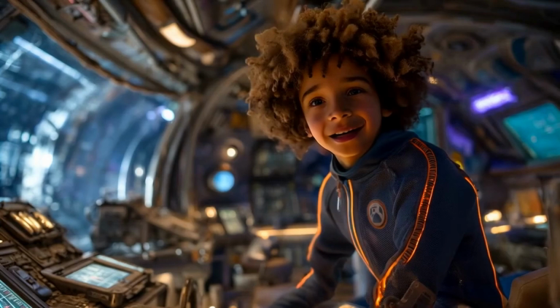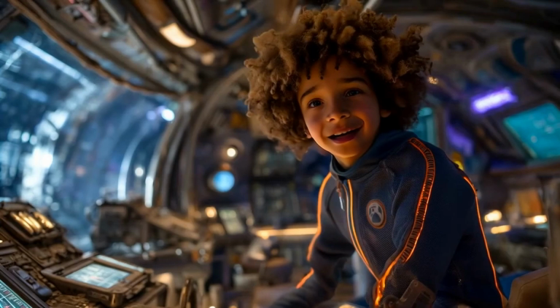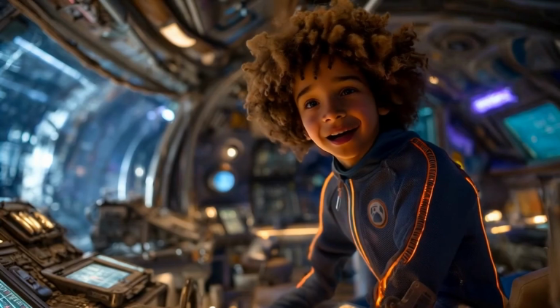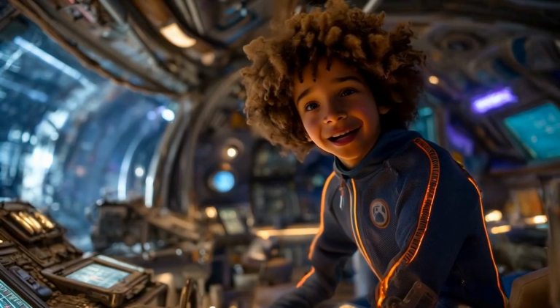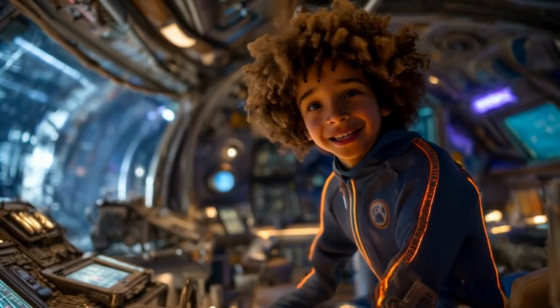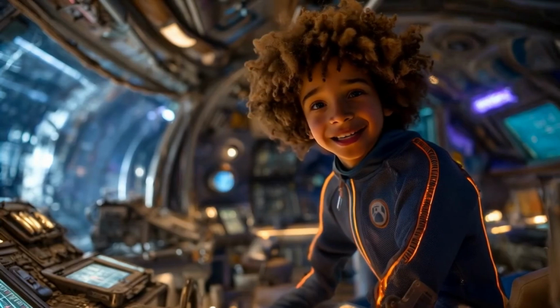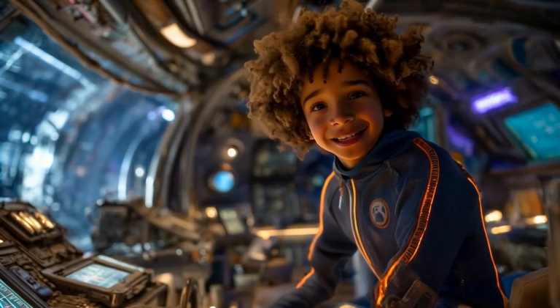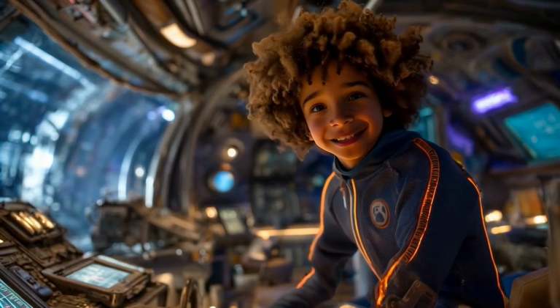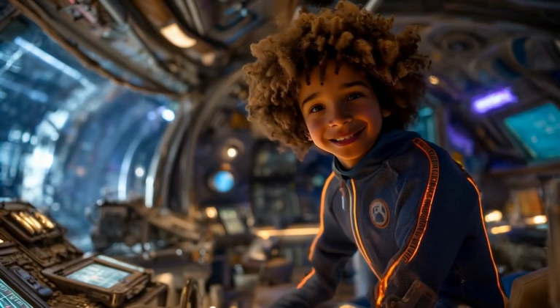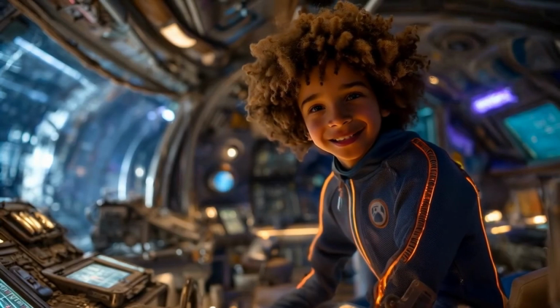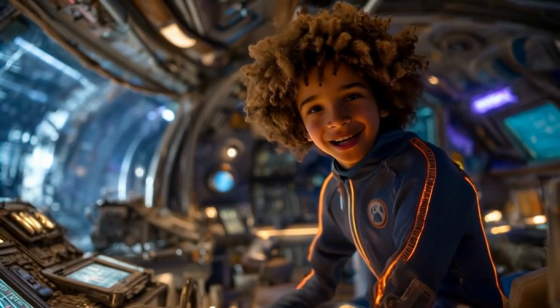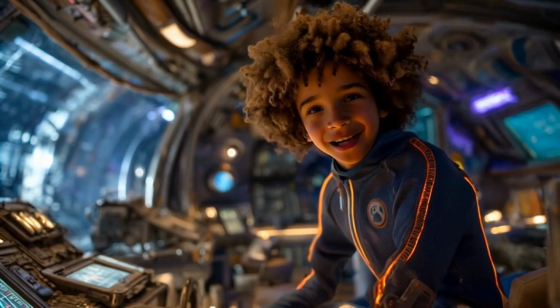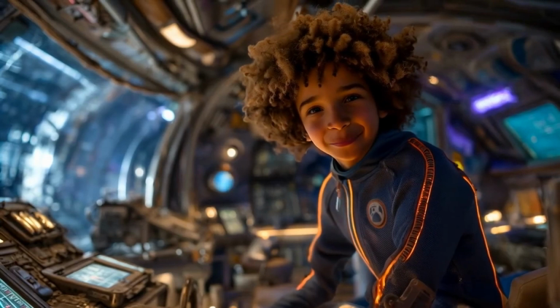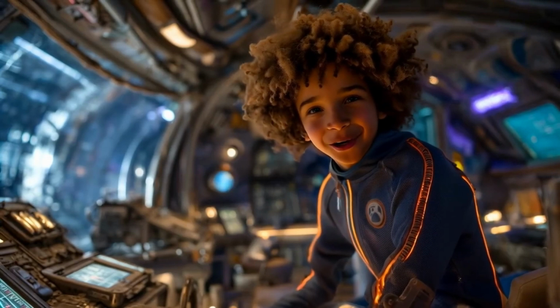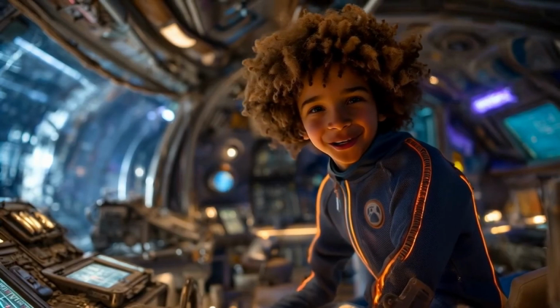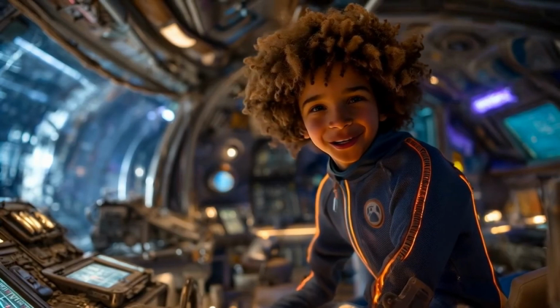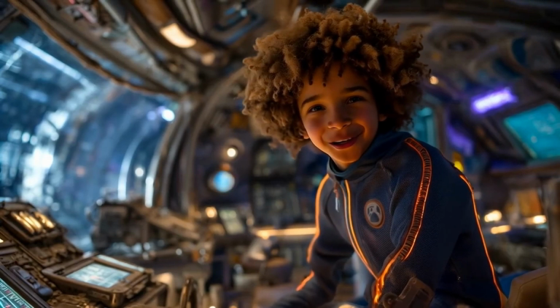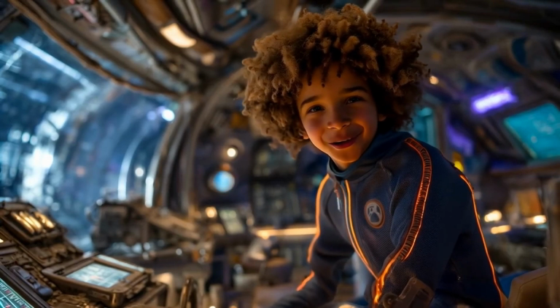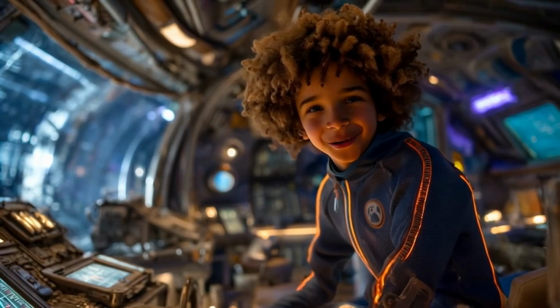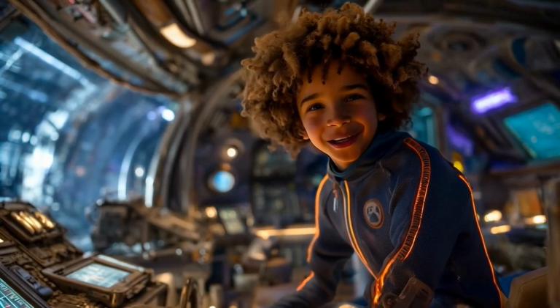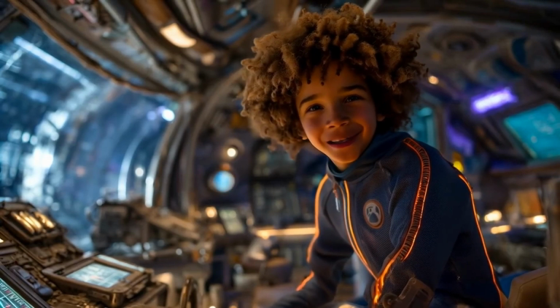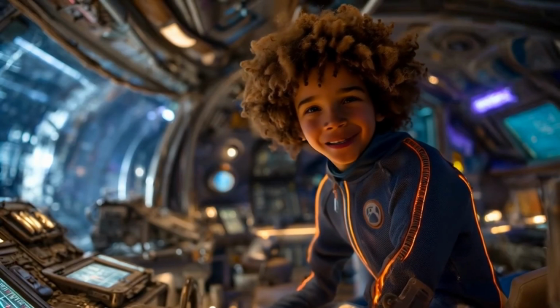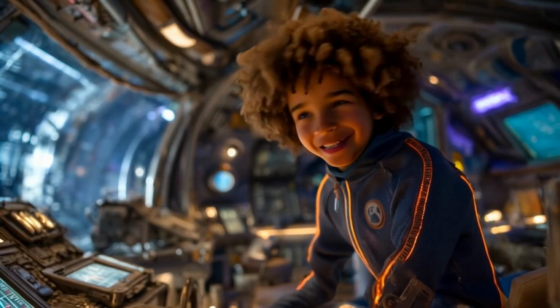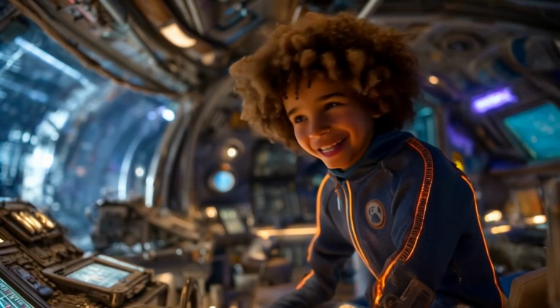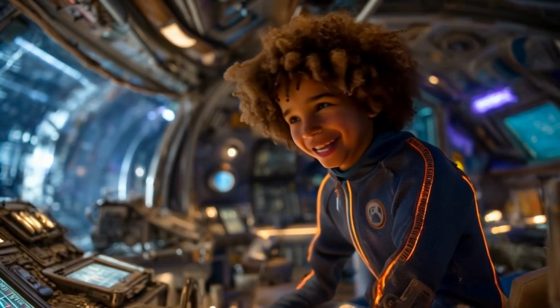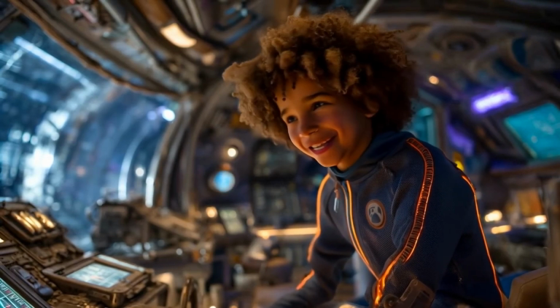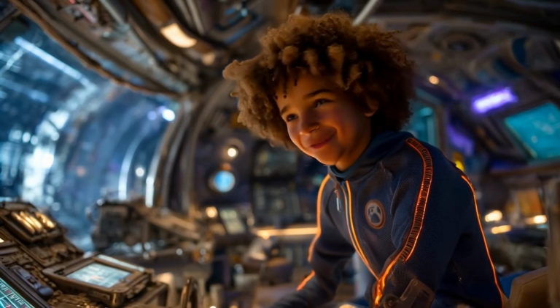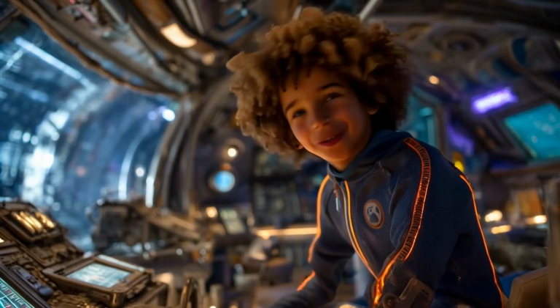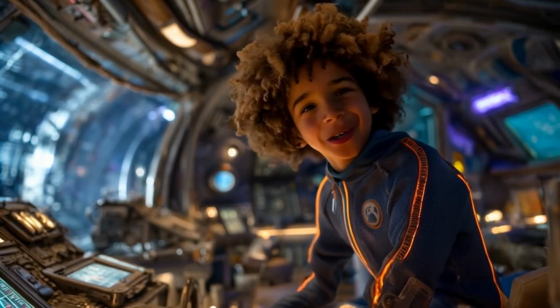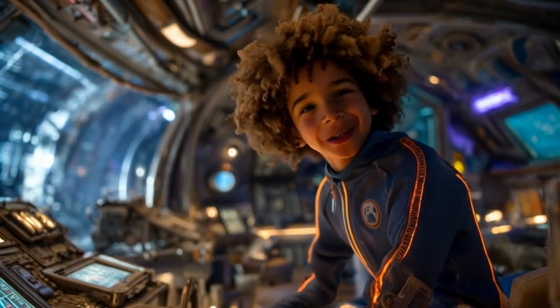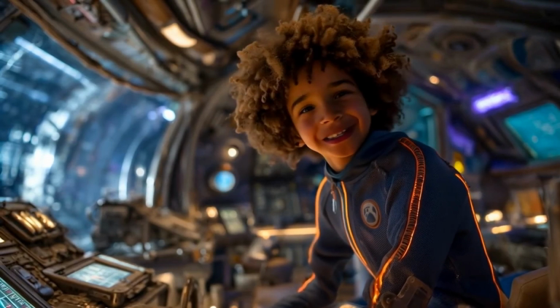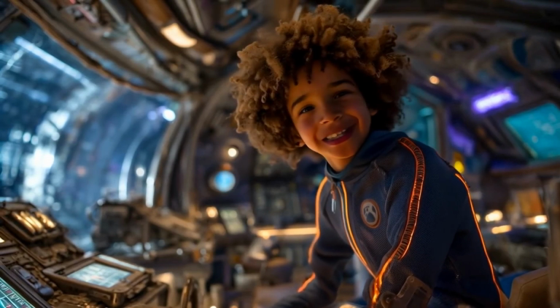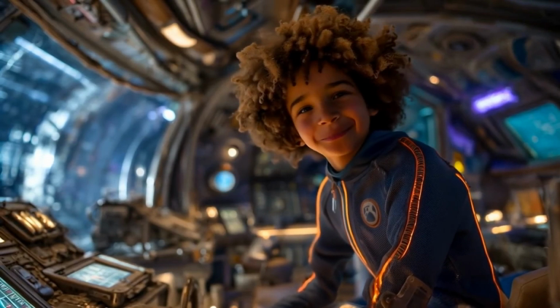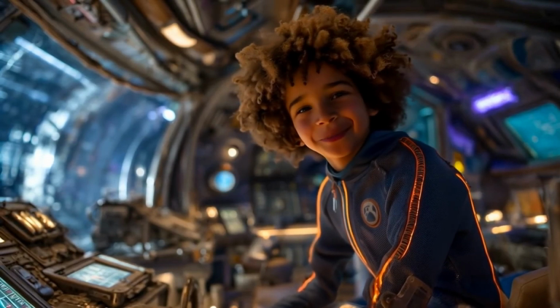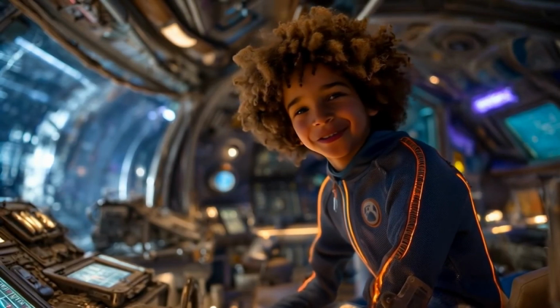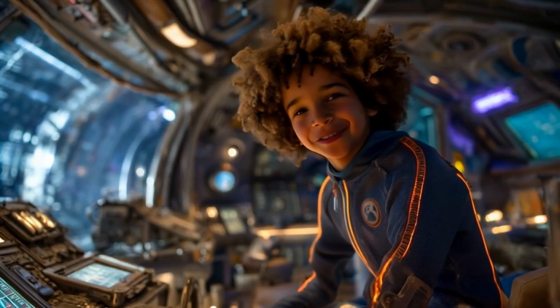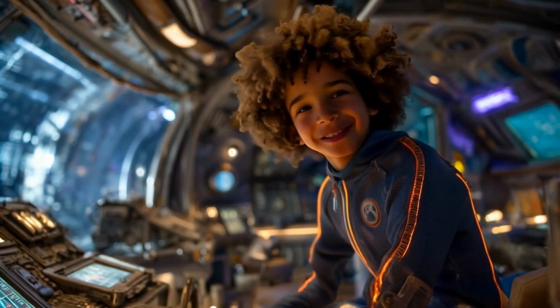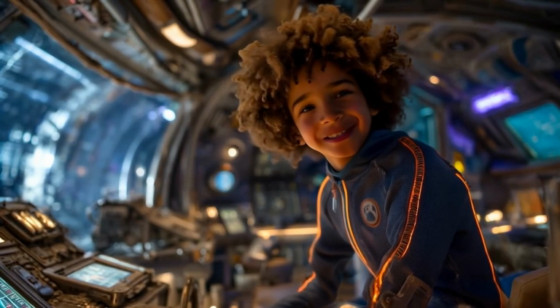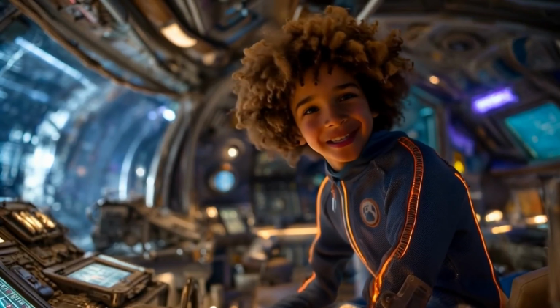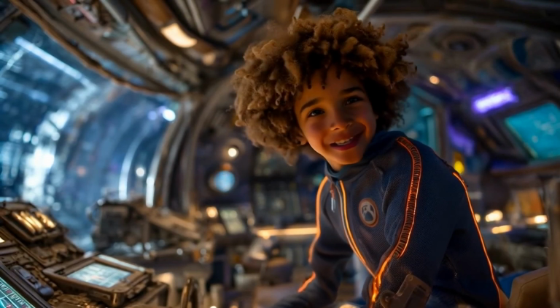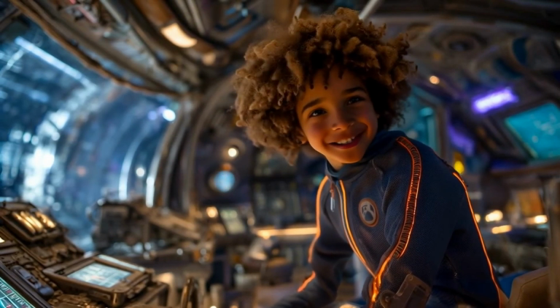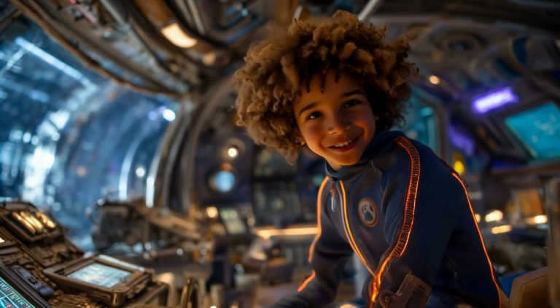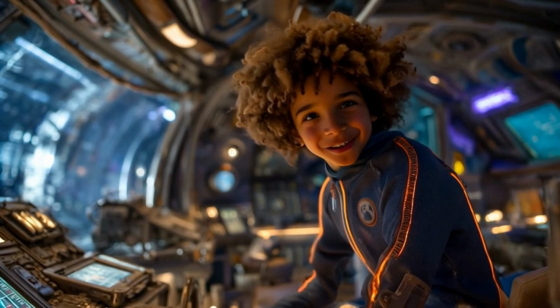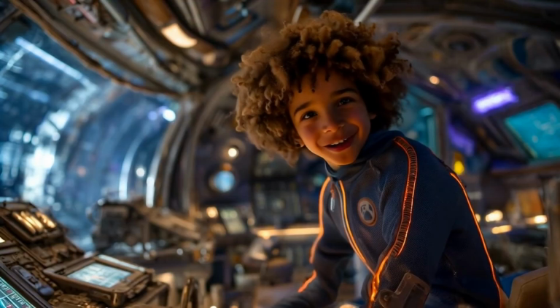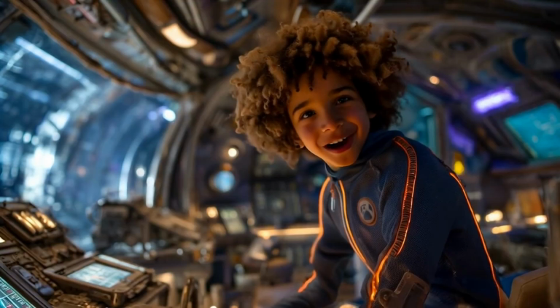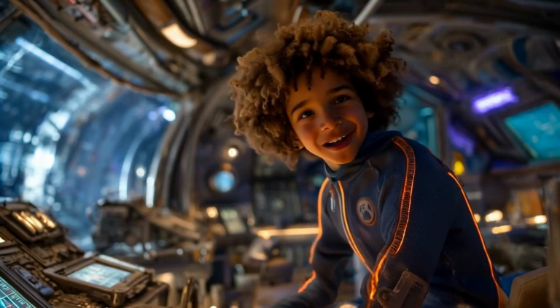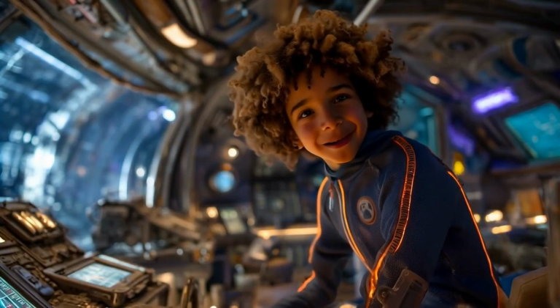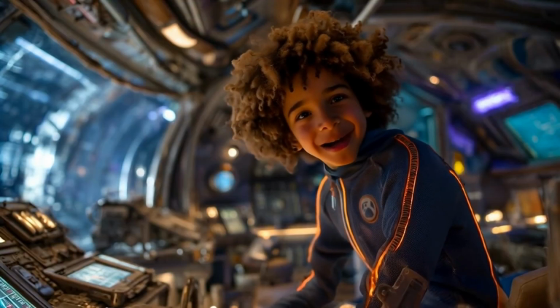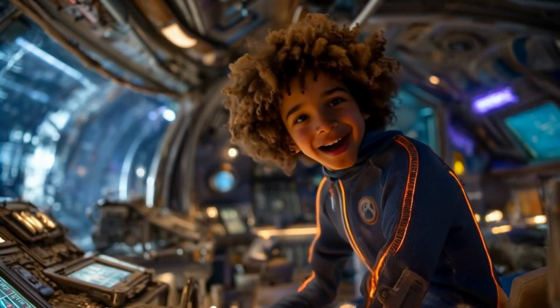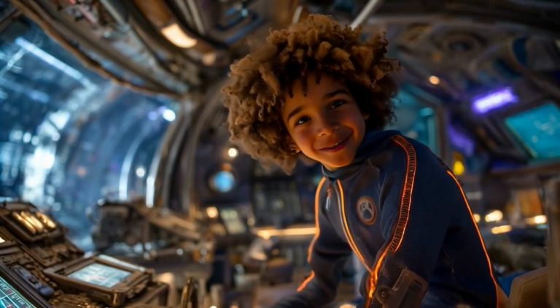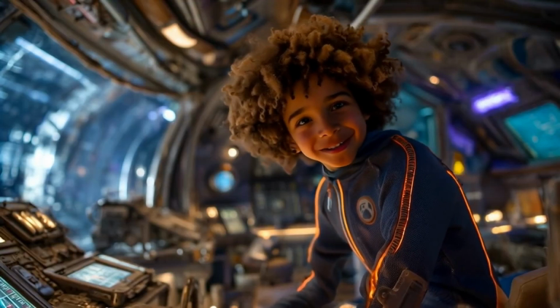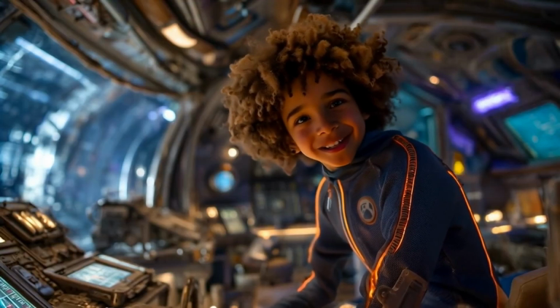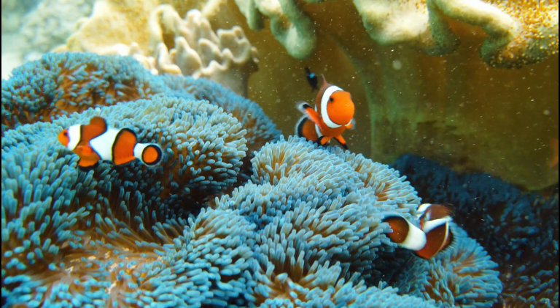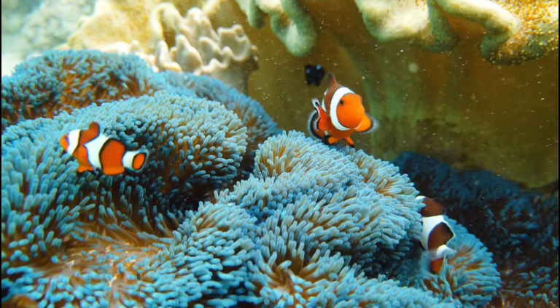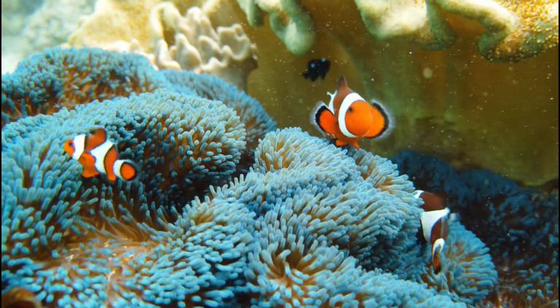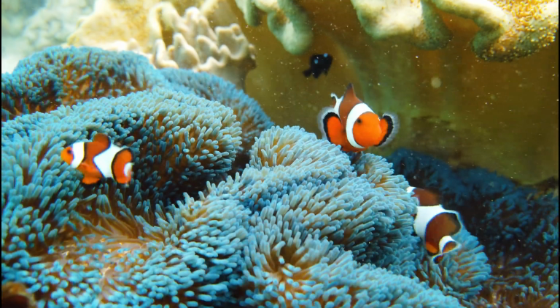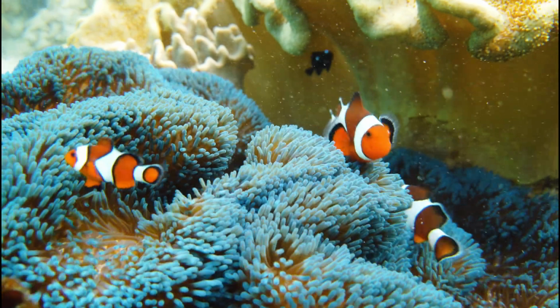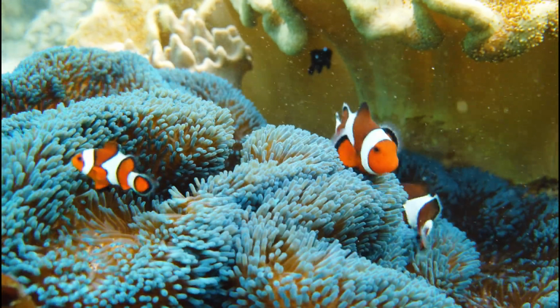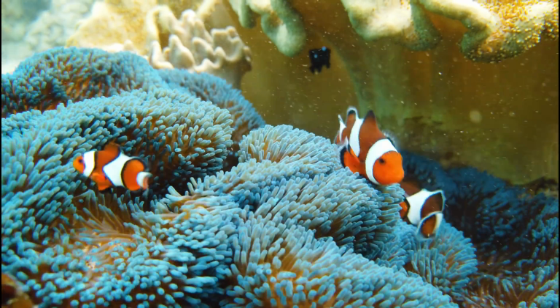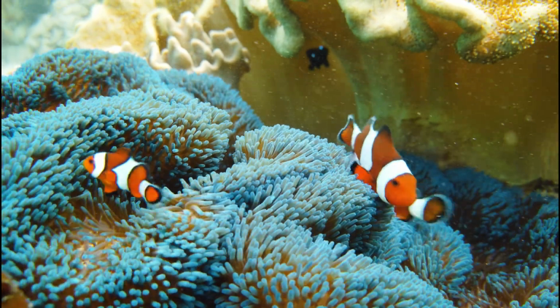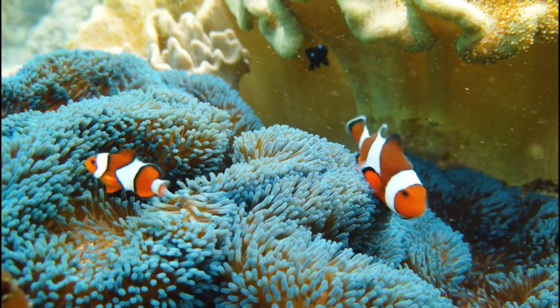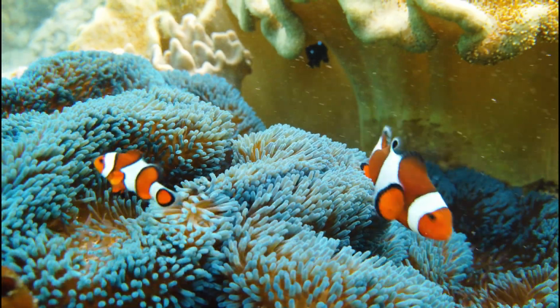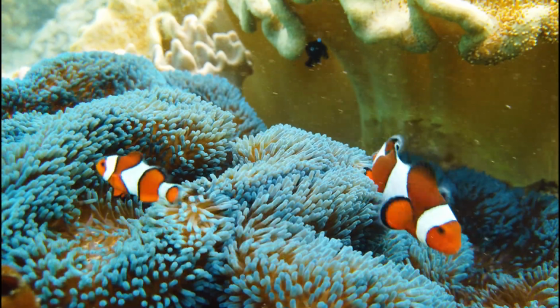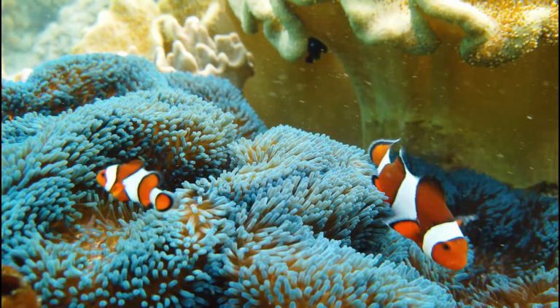Hi, kids. I'm Marco. Today, we're going deep under the sea to learn all about the clownfish.